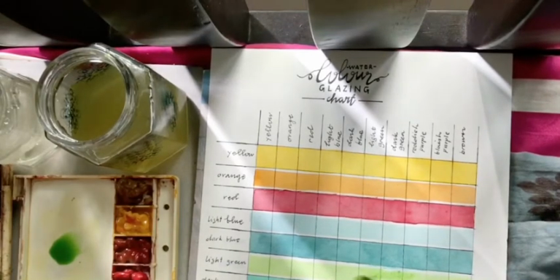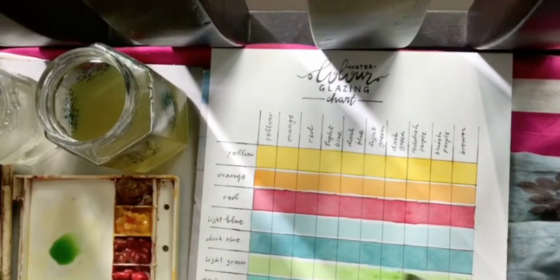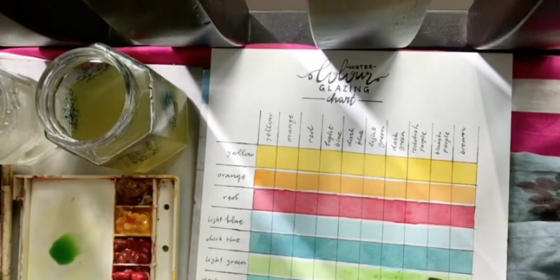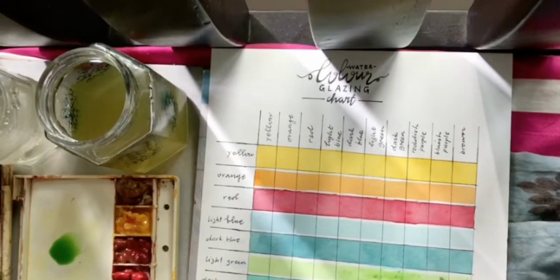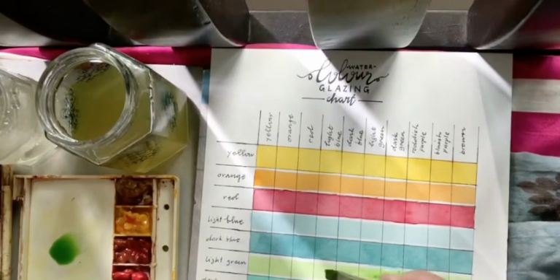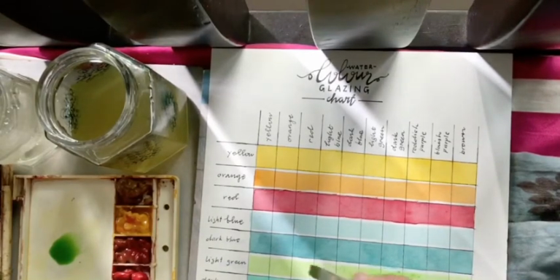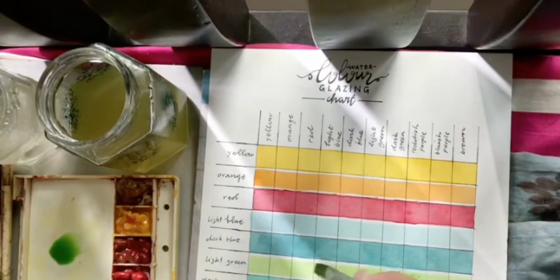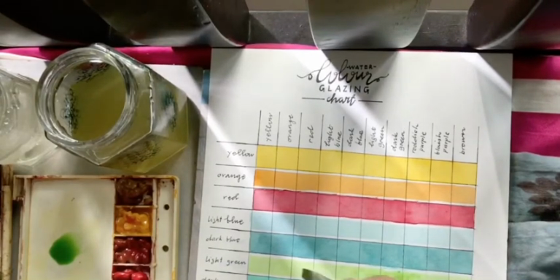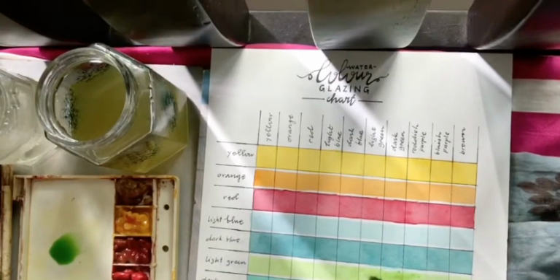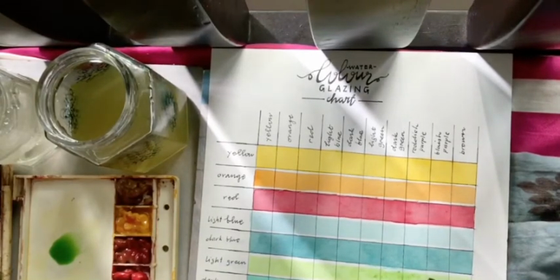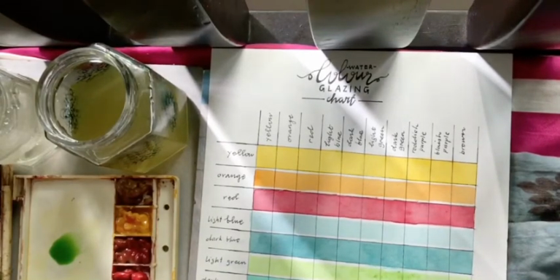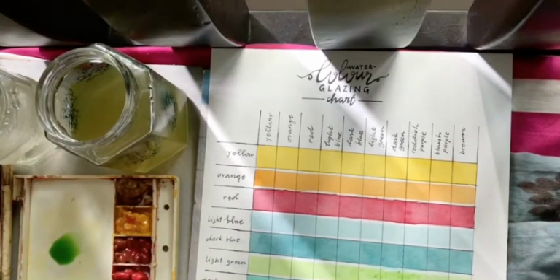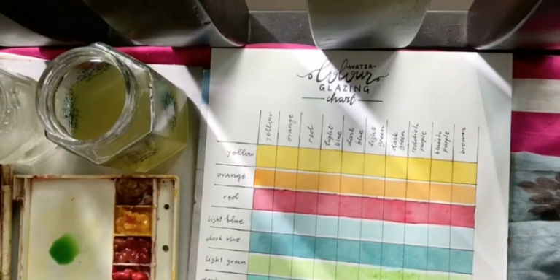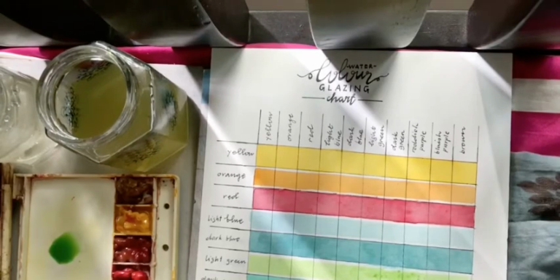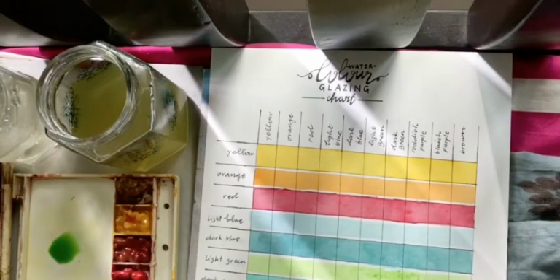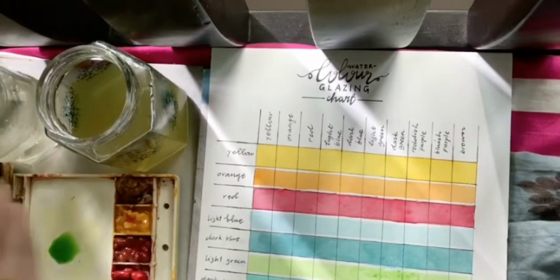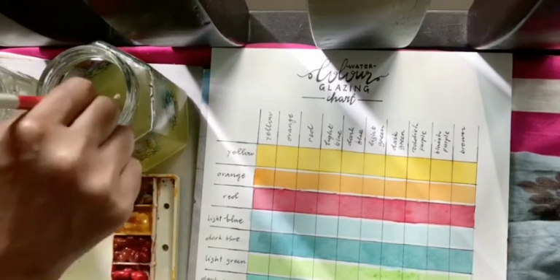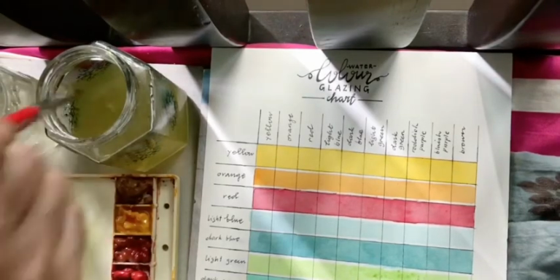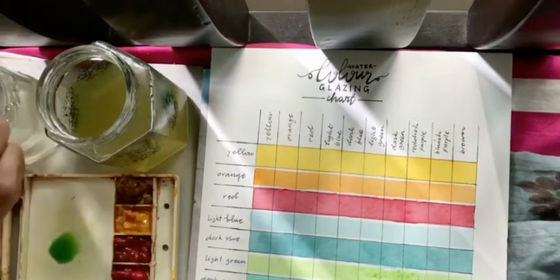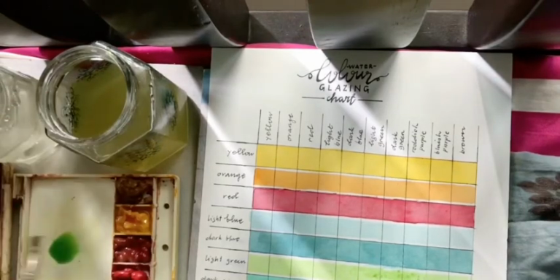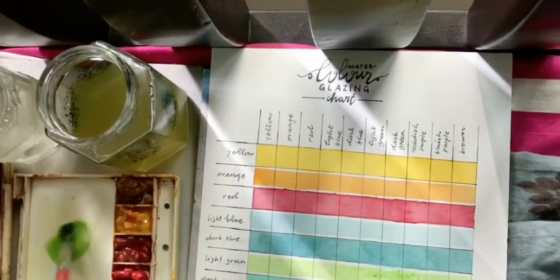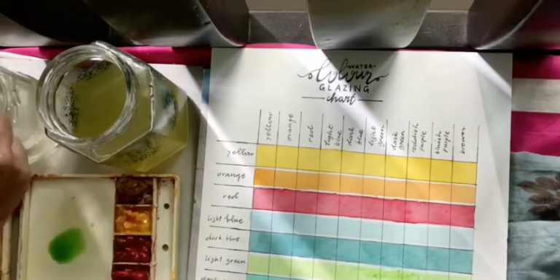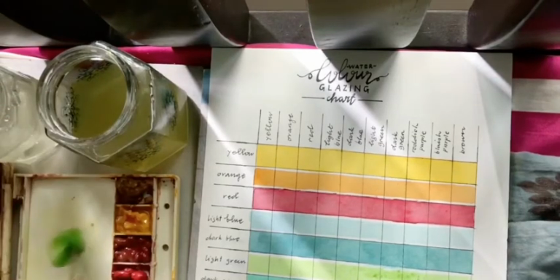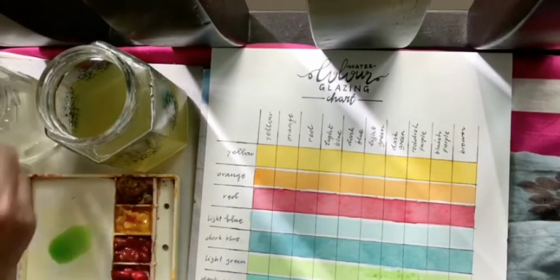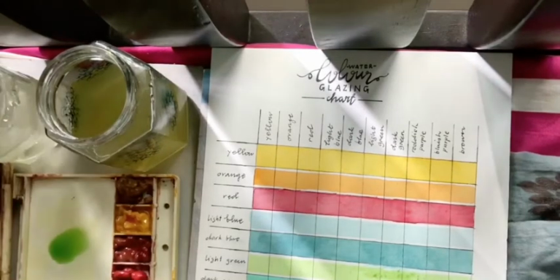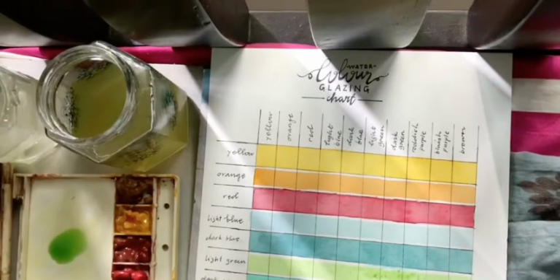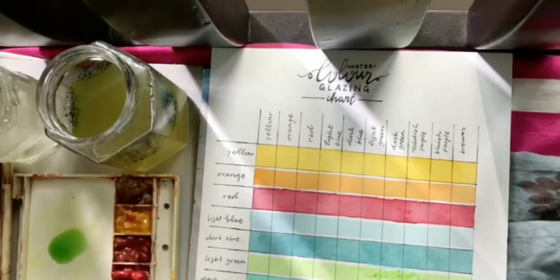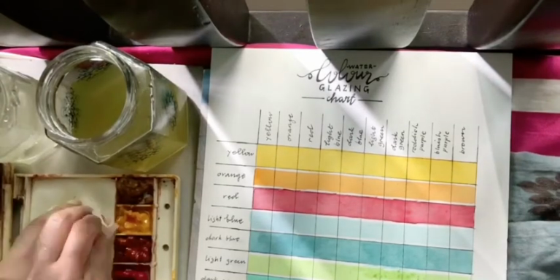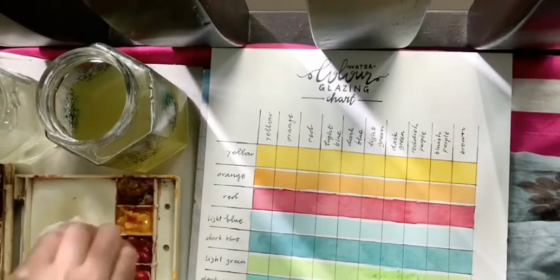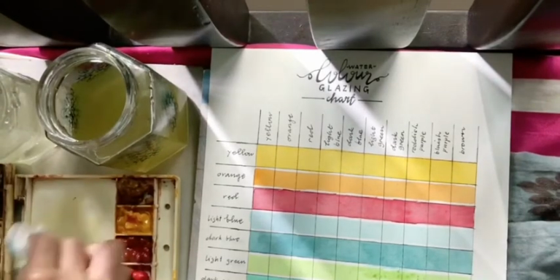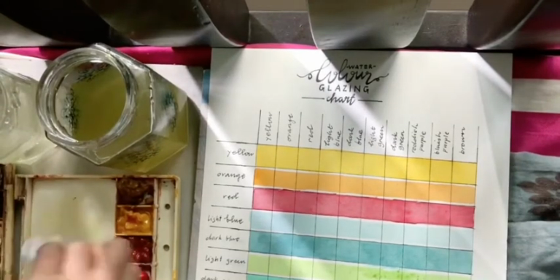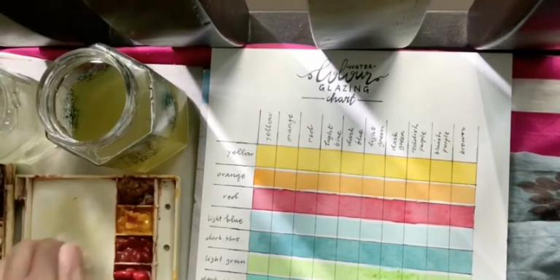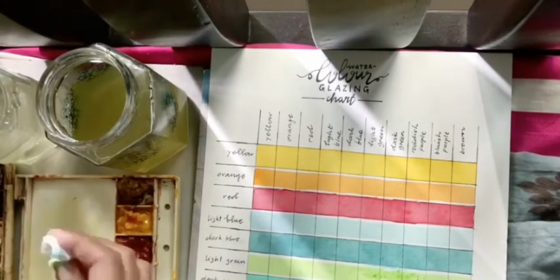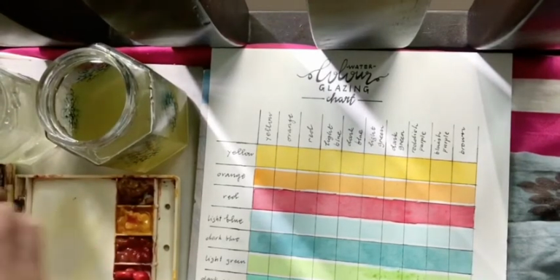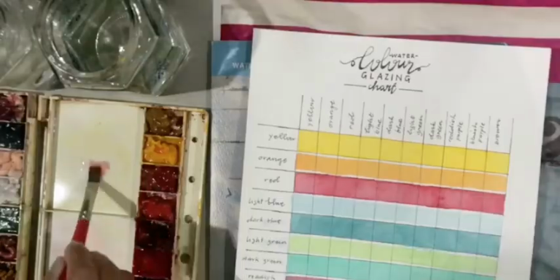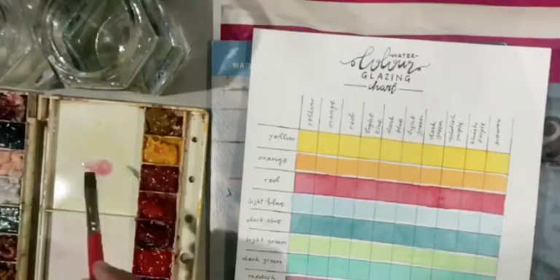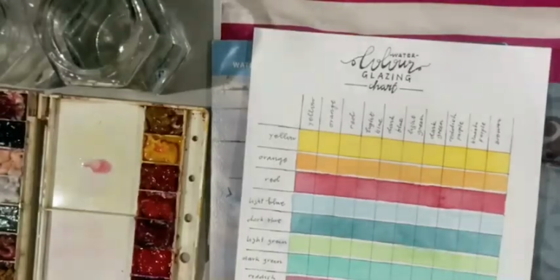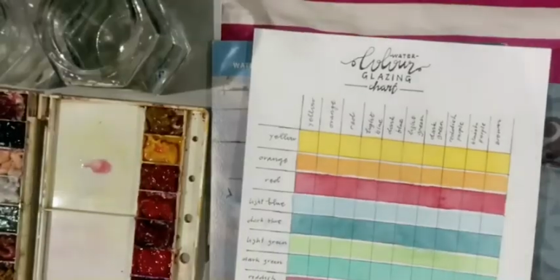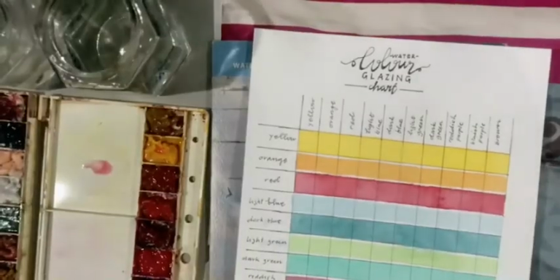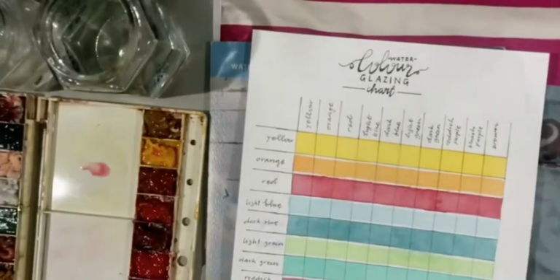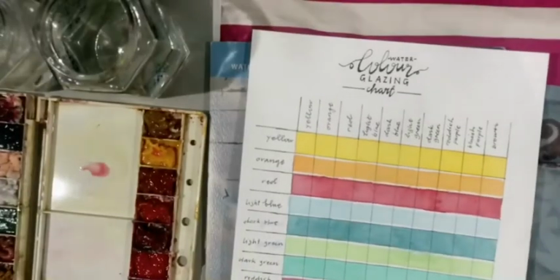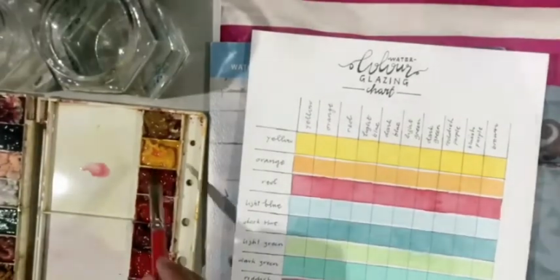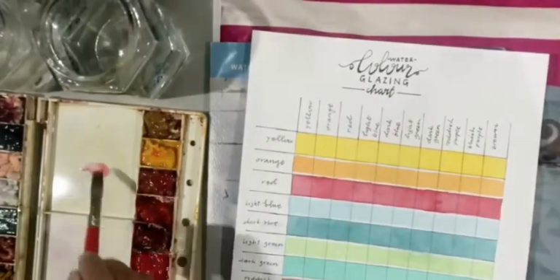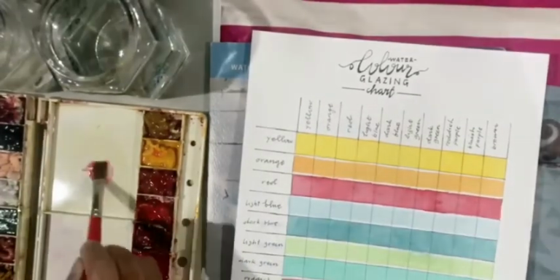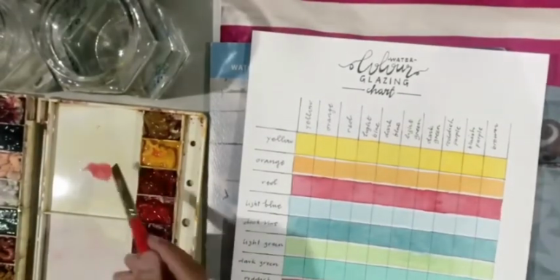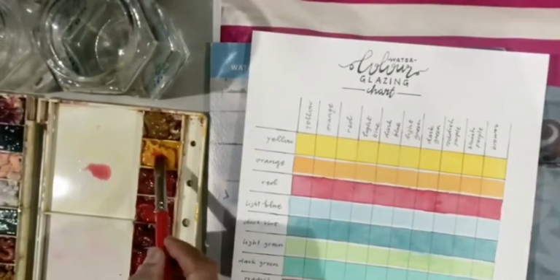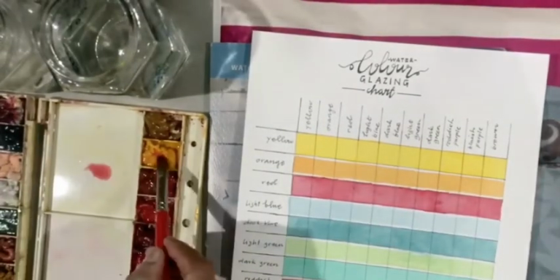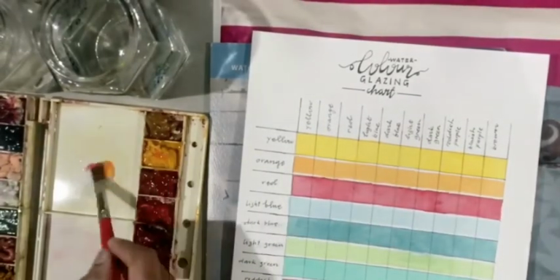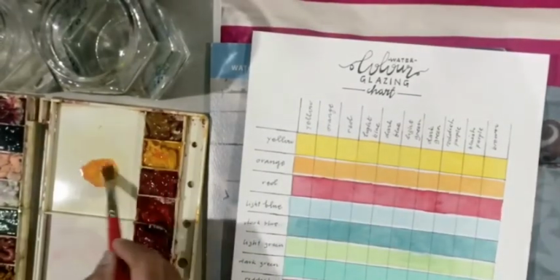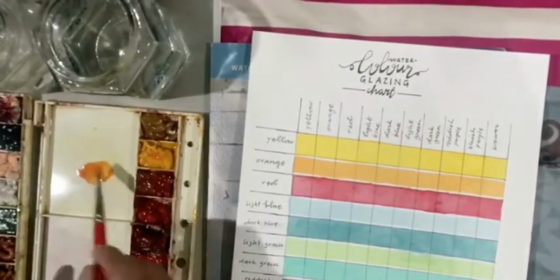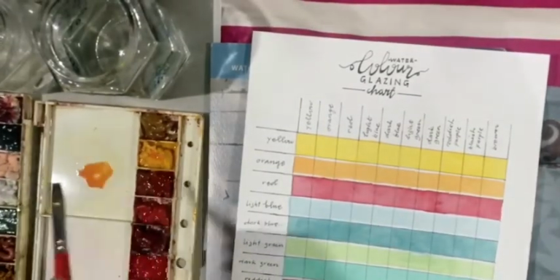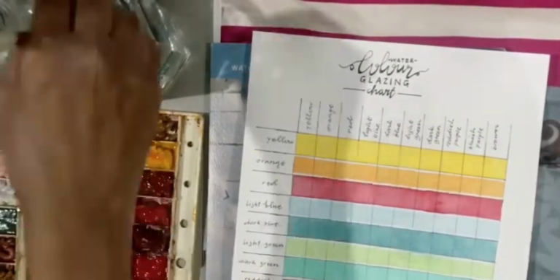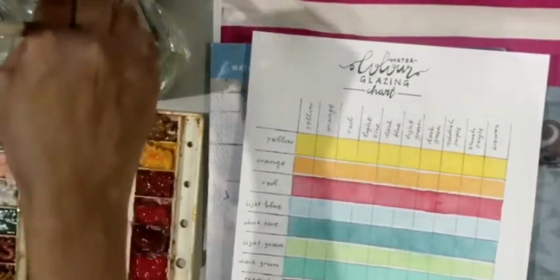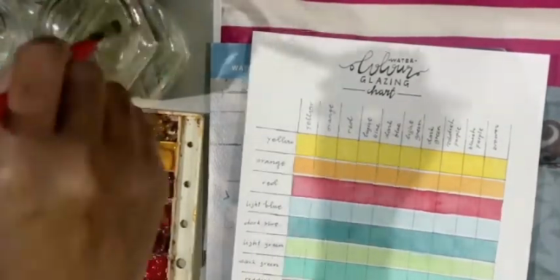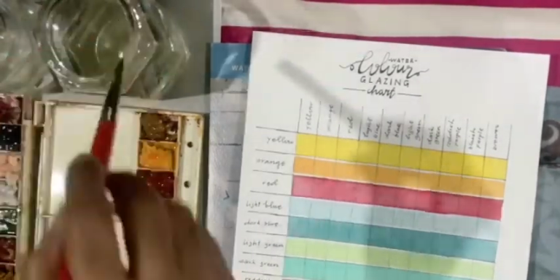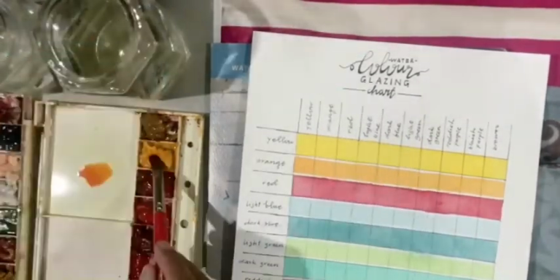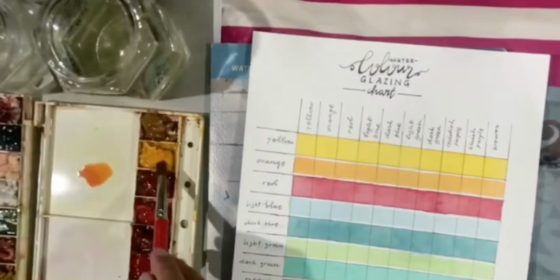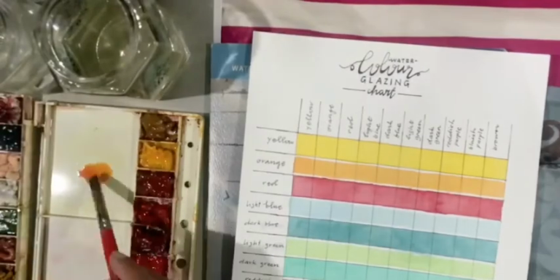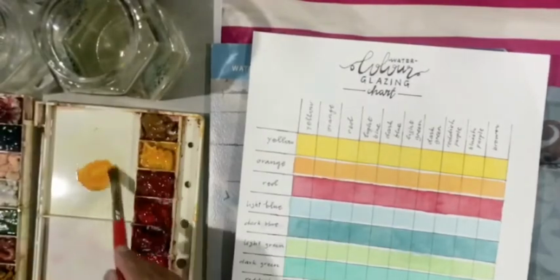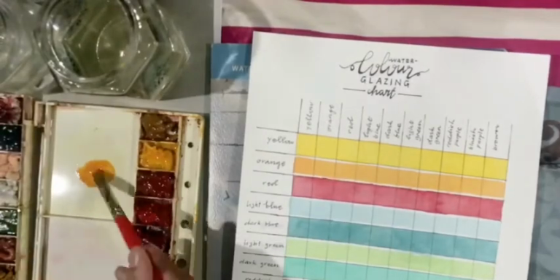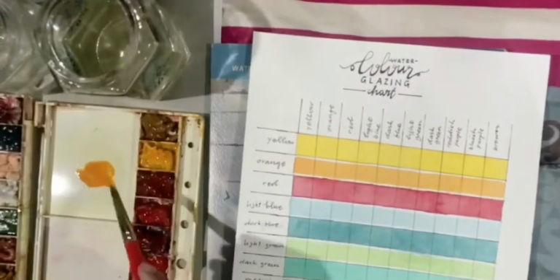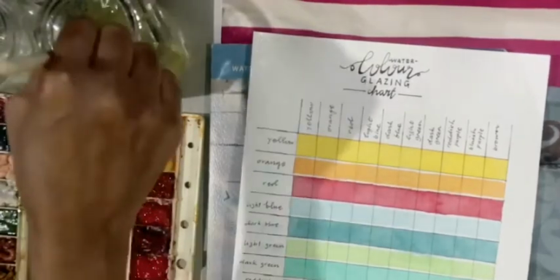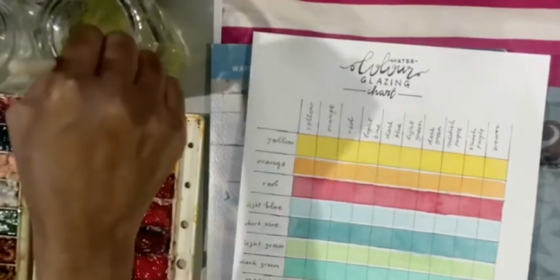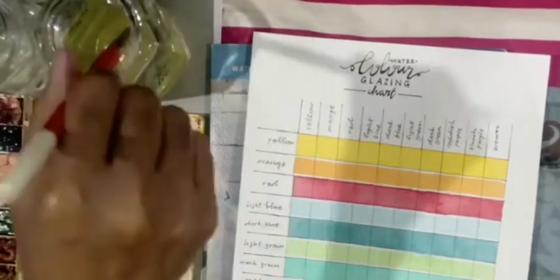Also for you to remember, you can't glaze over darker colors. So make sure the color is light and dry.